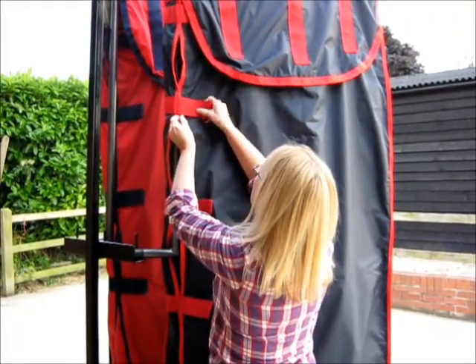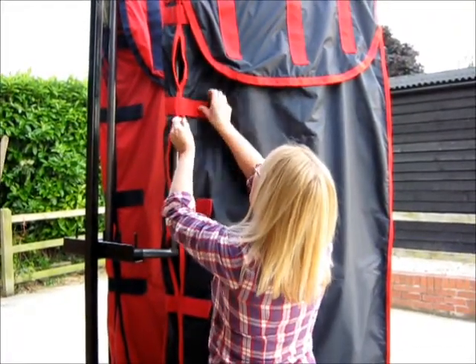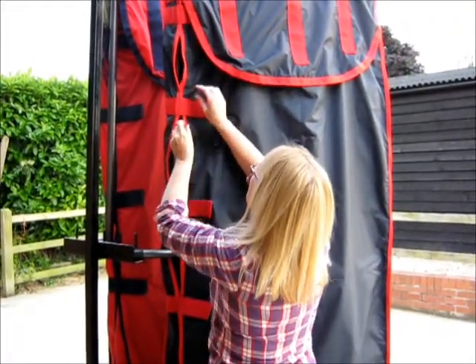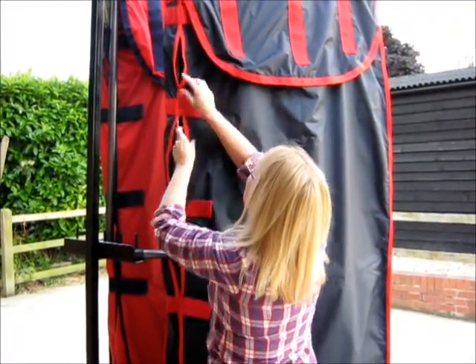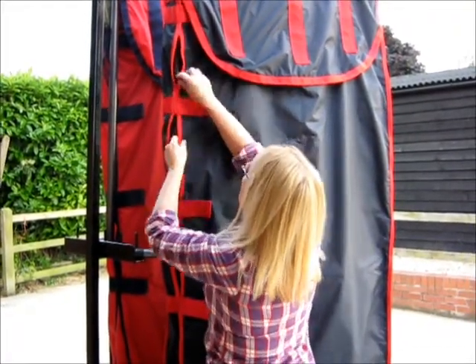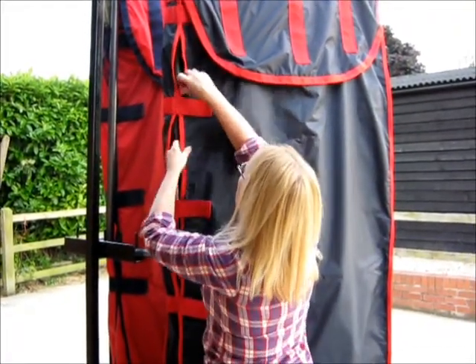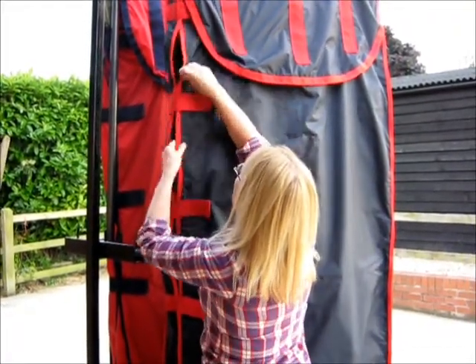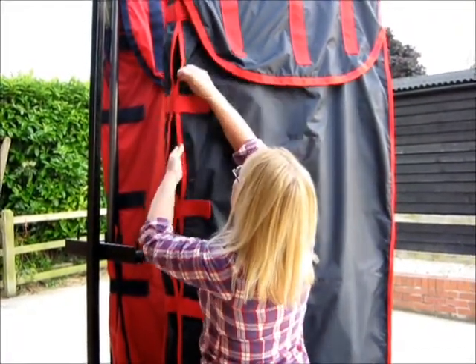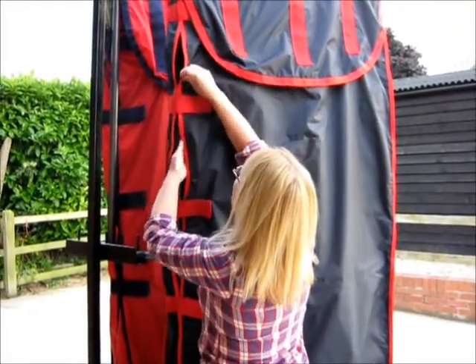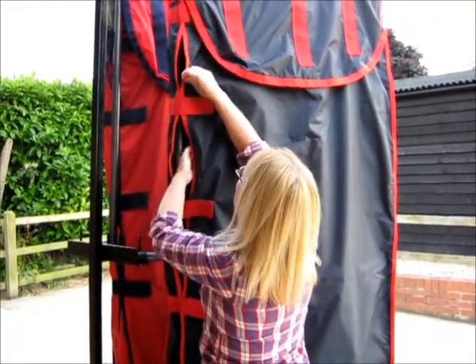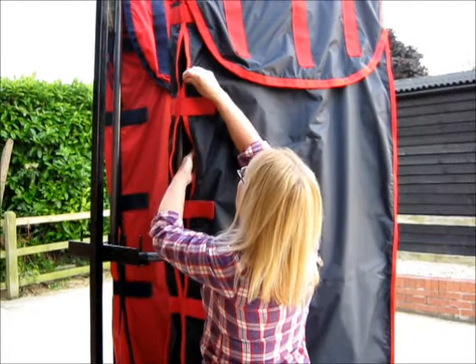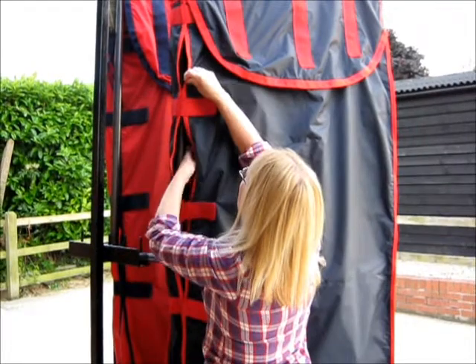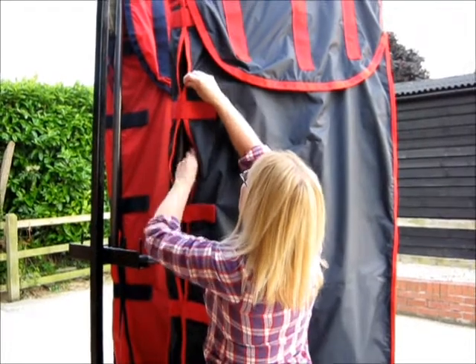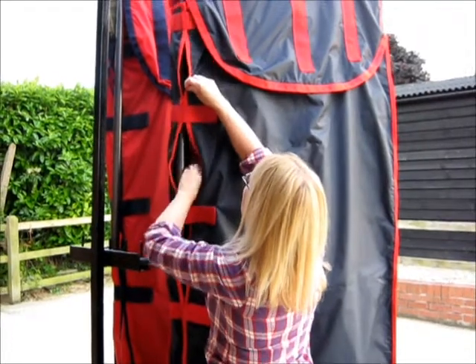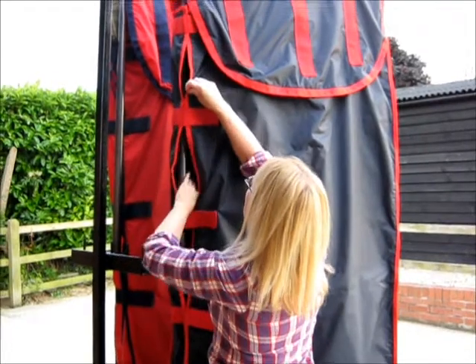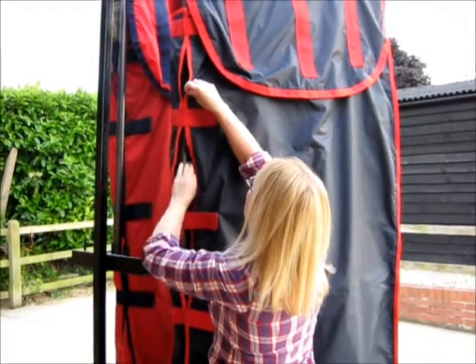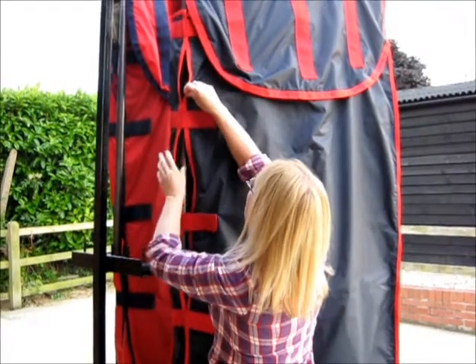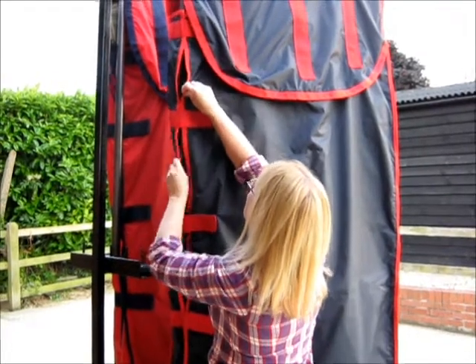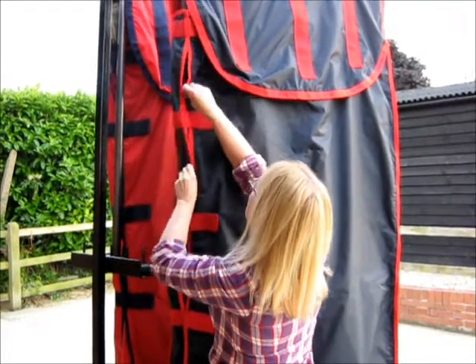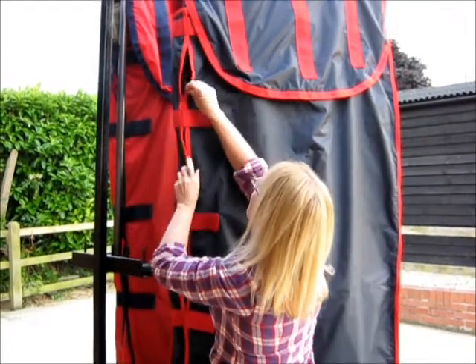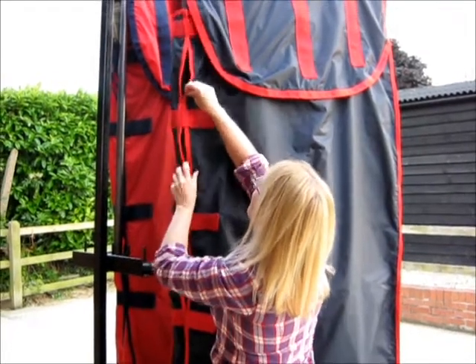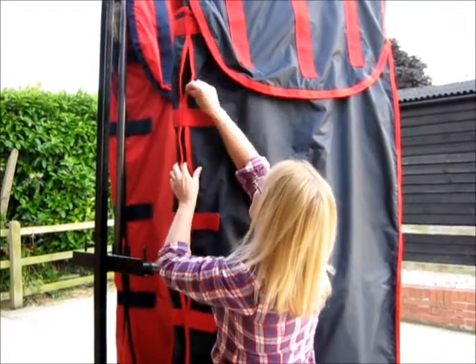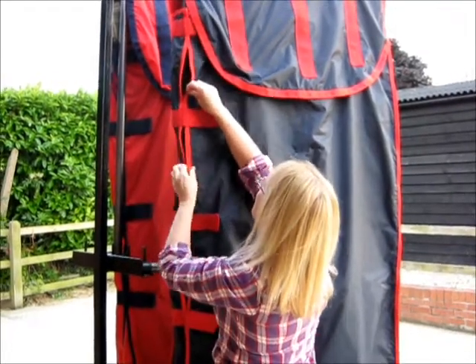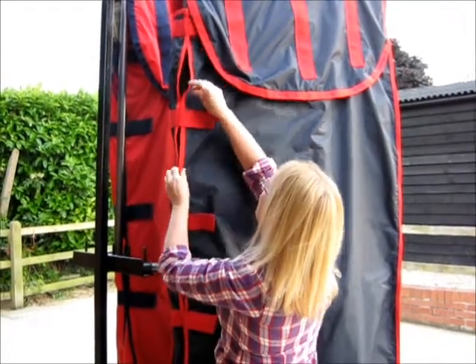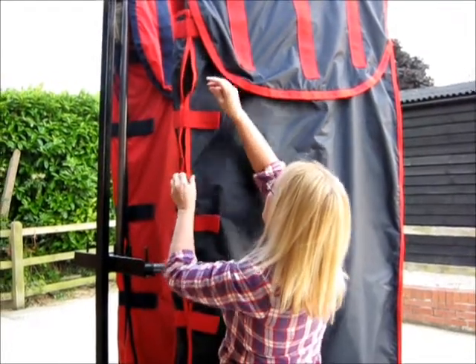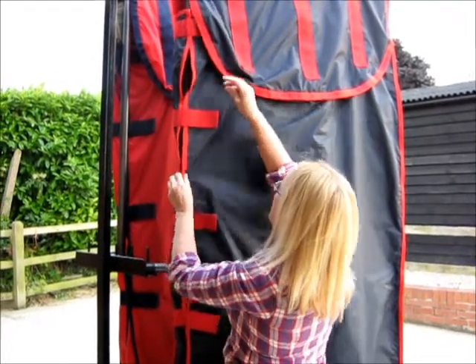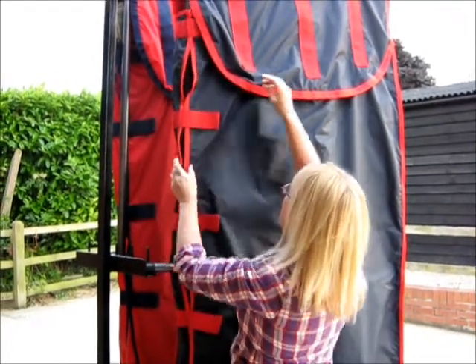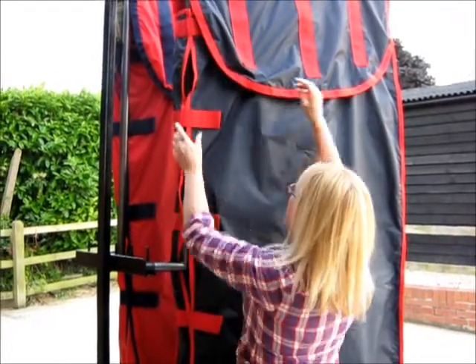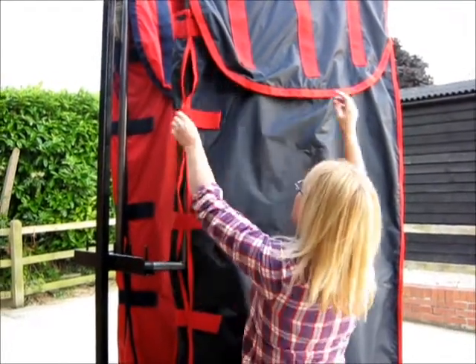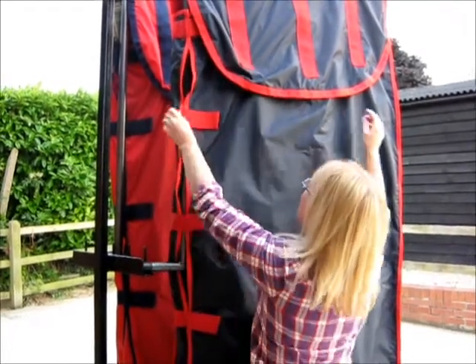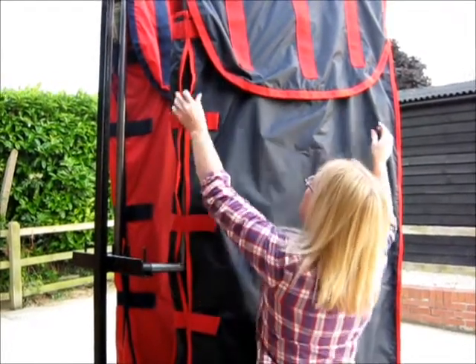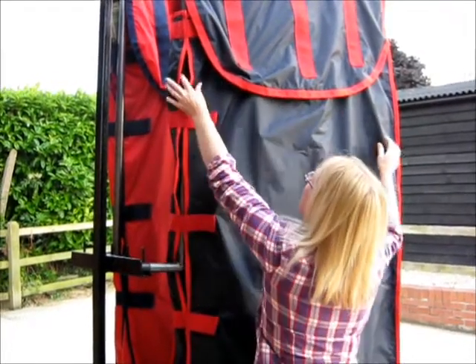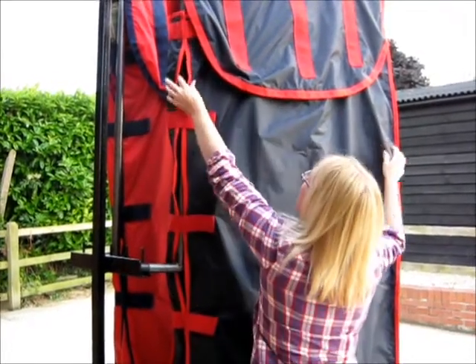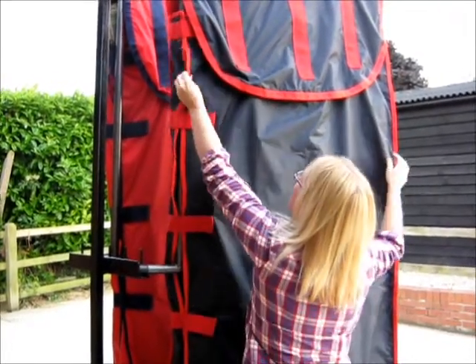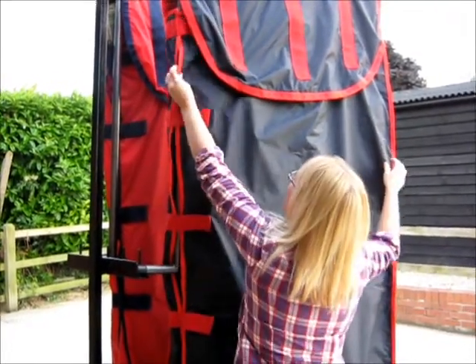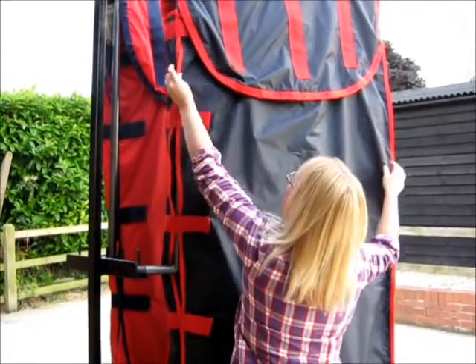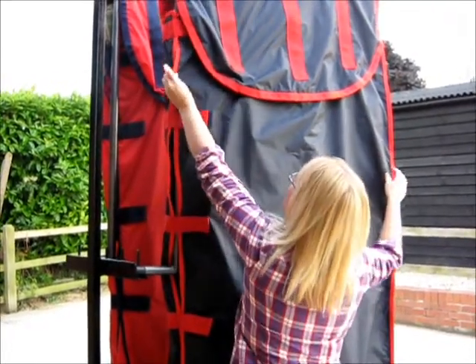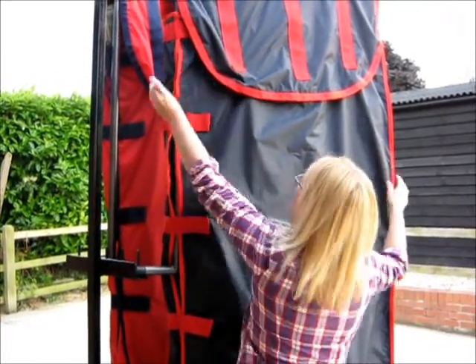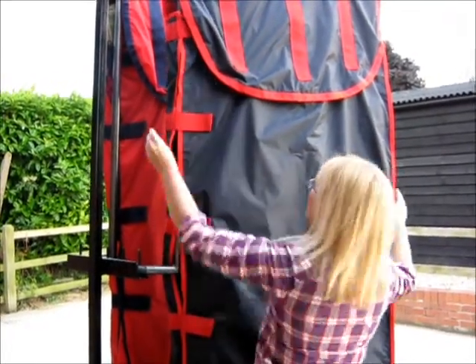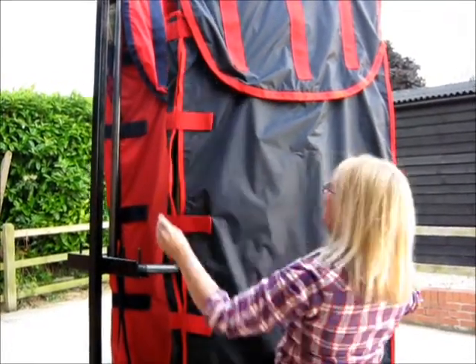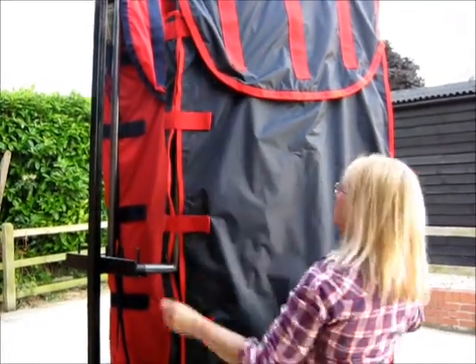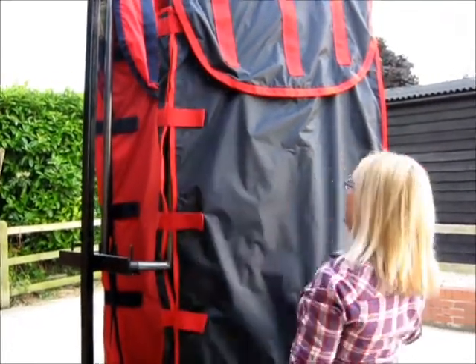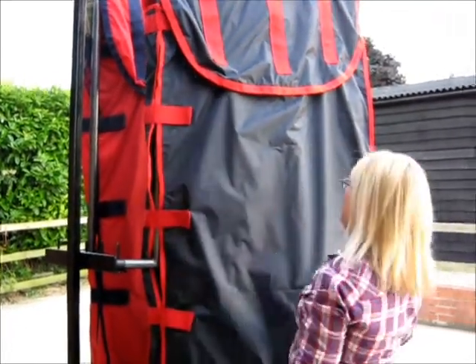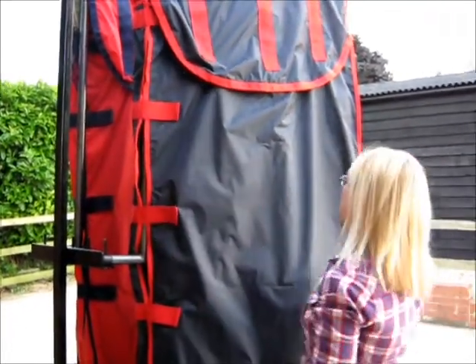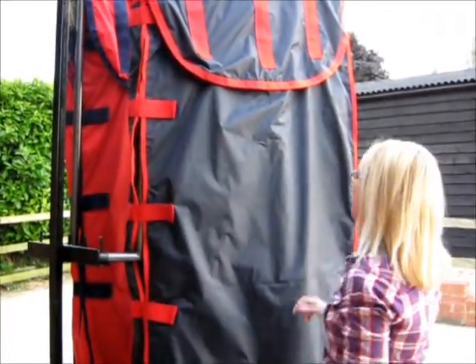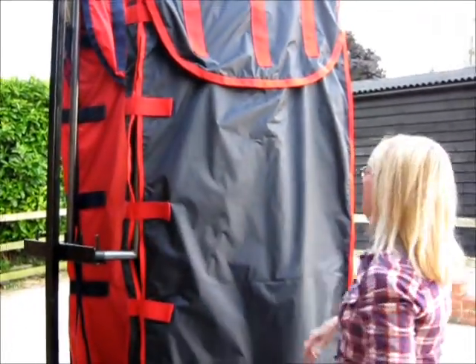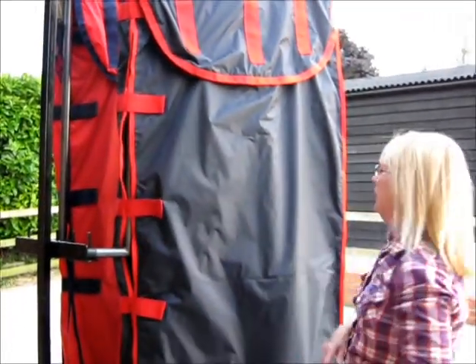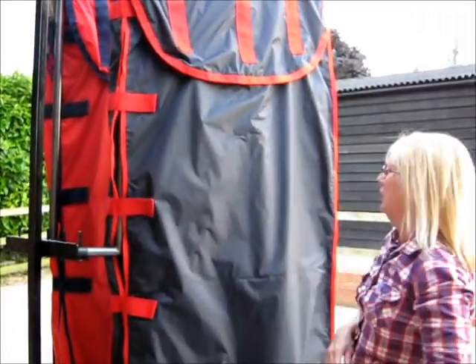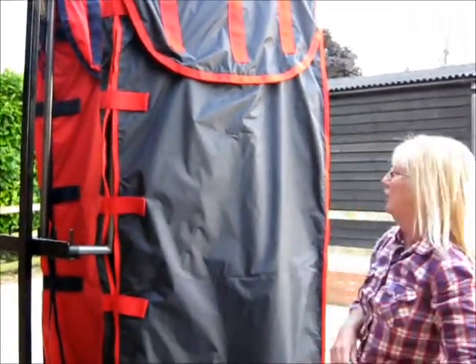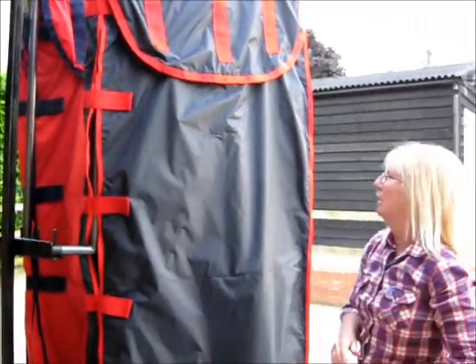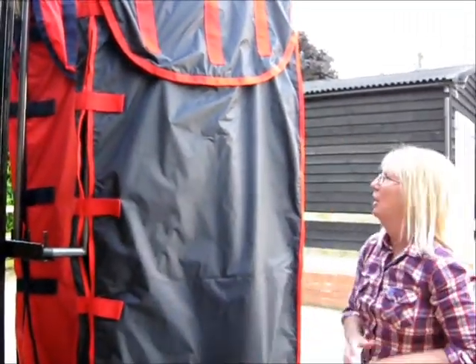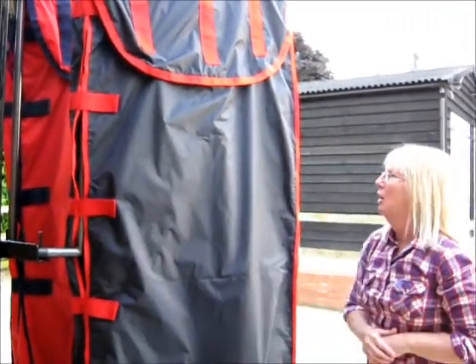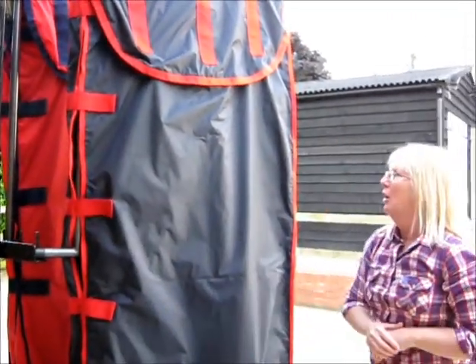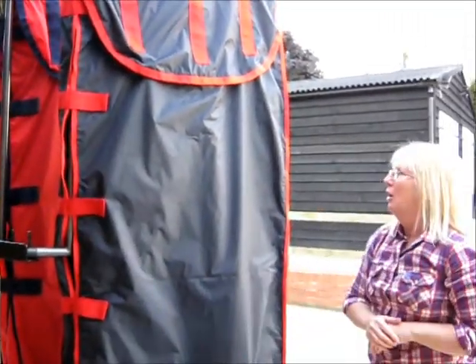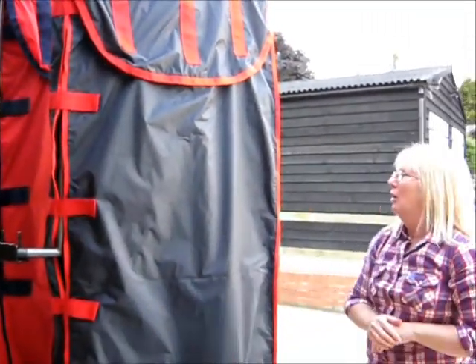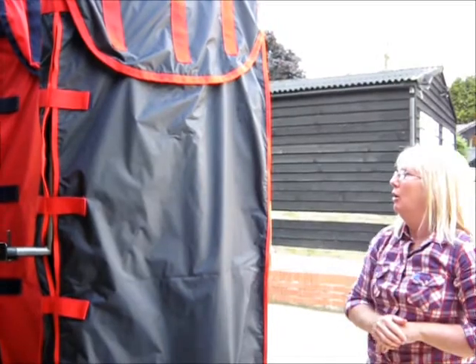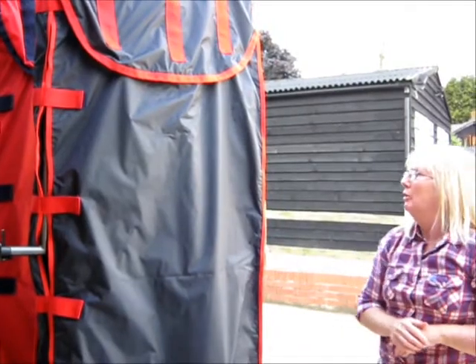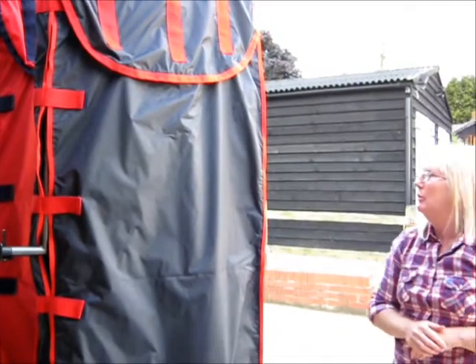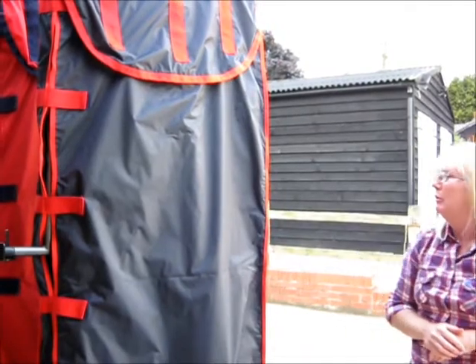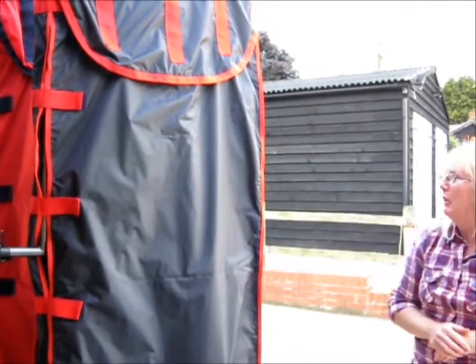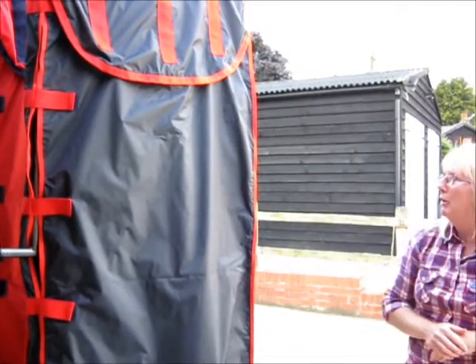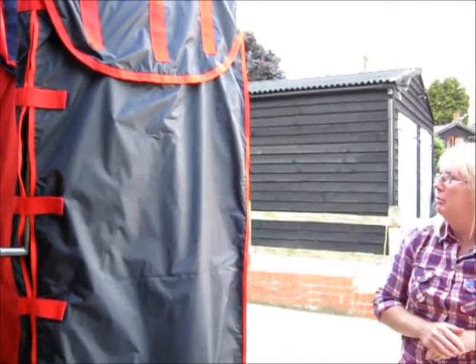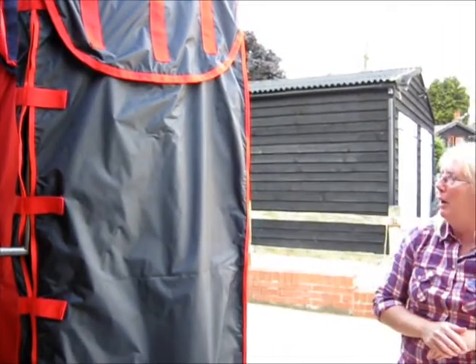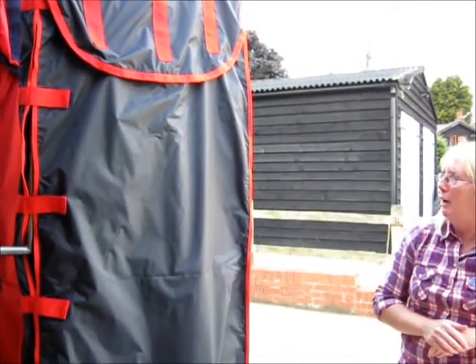That one up there was done a bit earlier. There you go — all lovely on your rug rail.